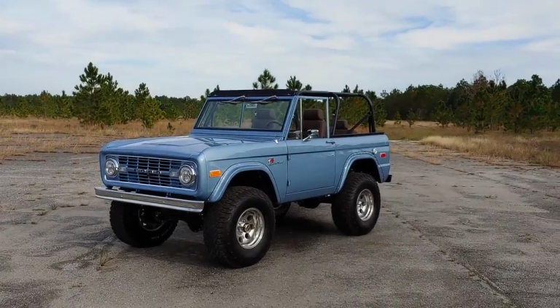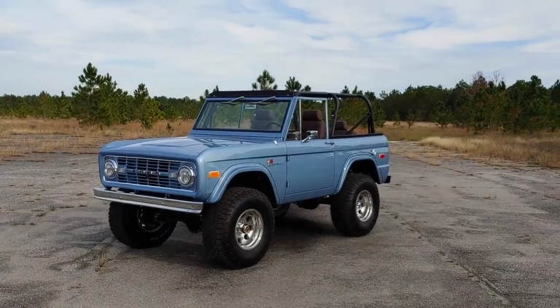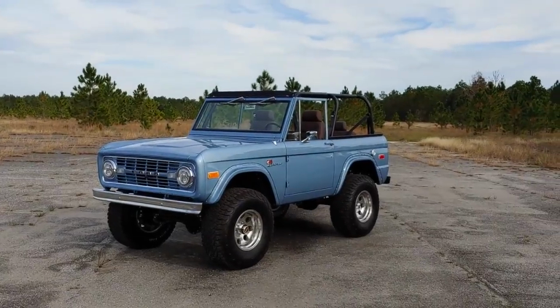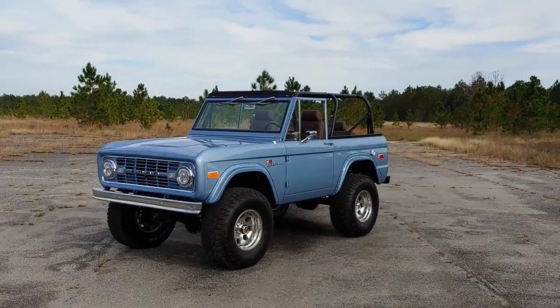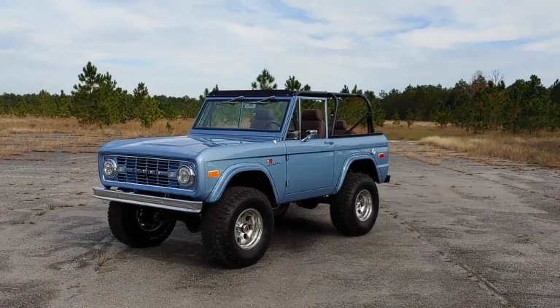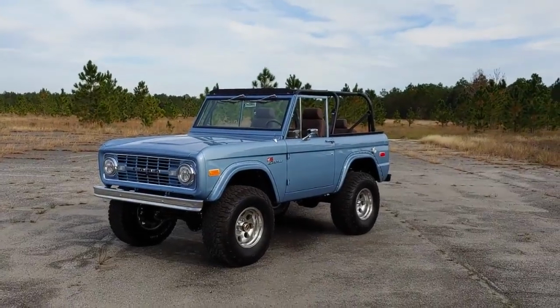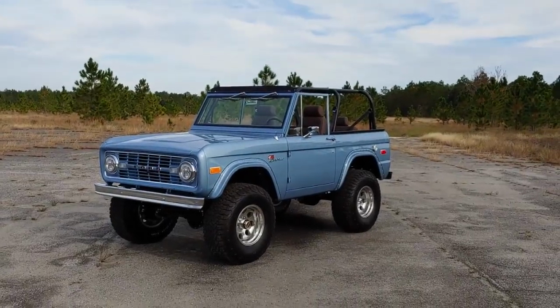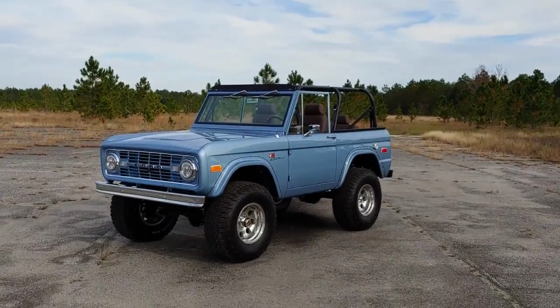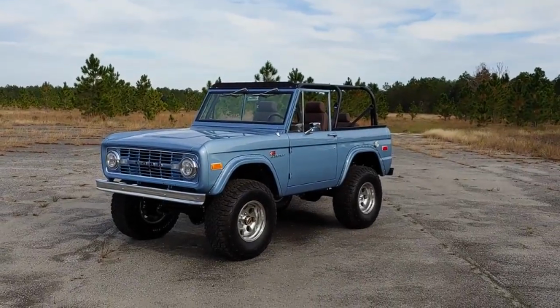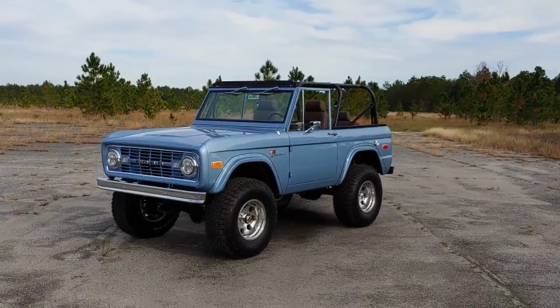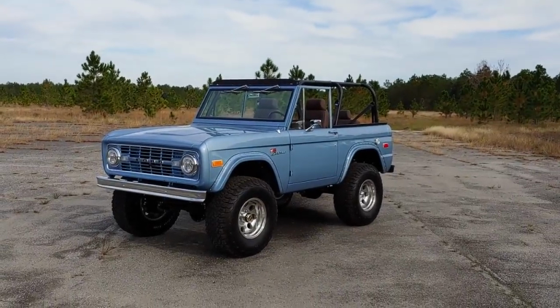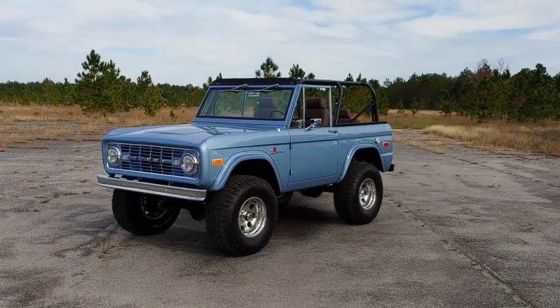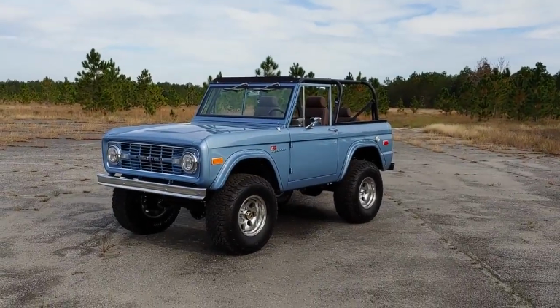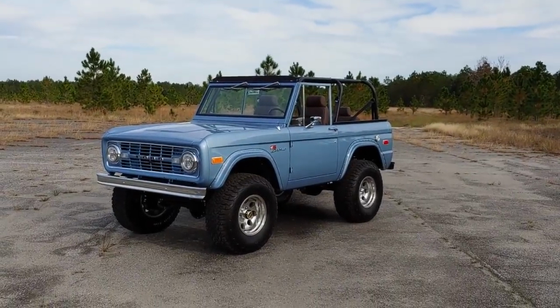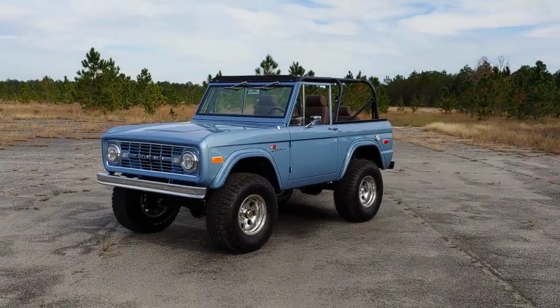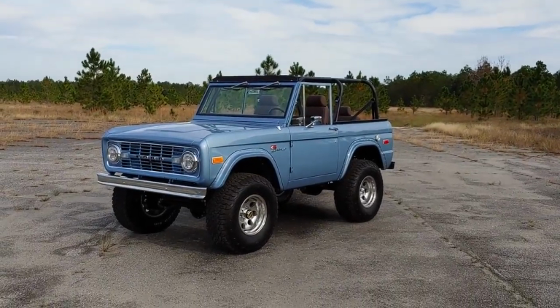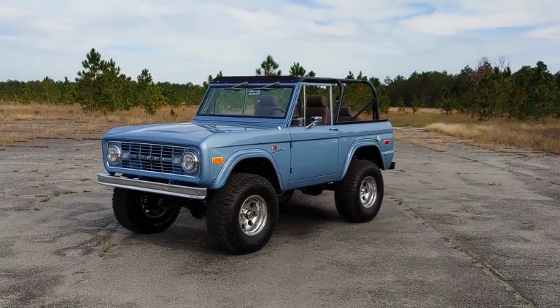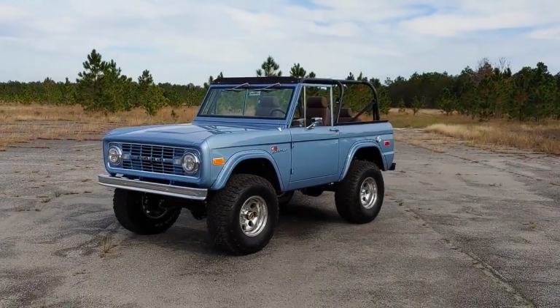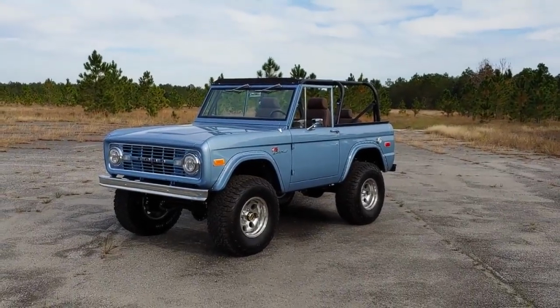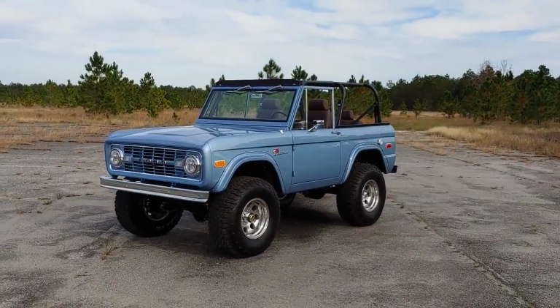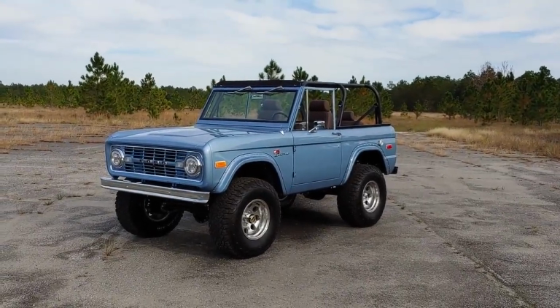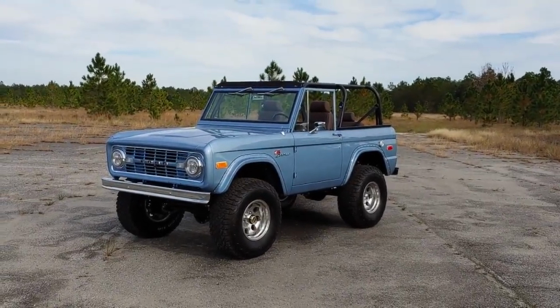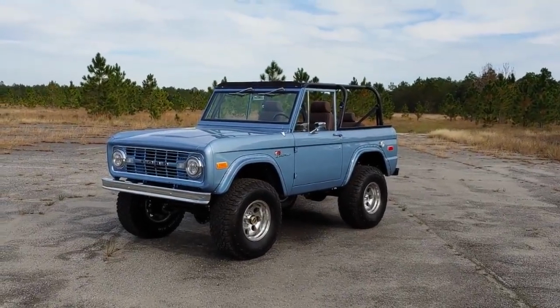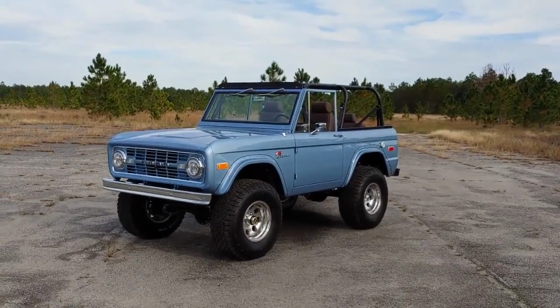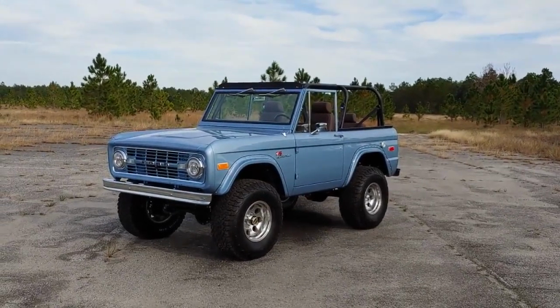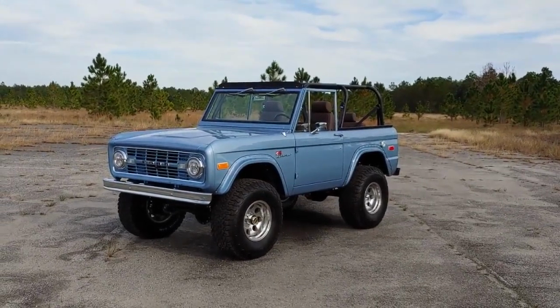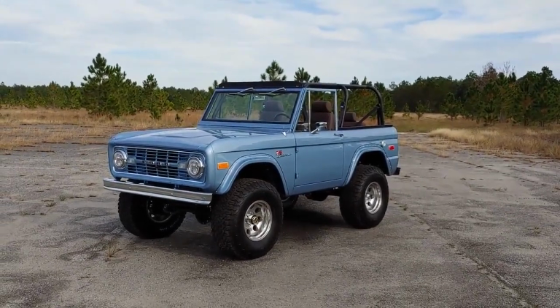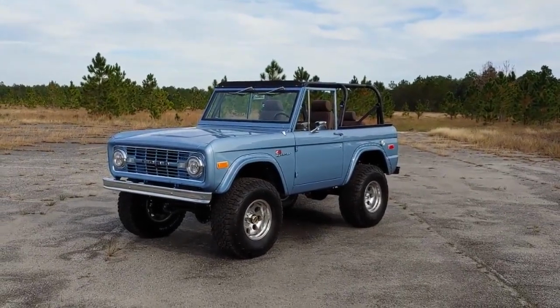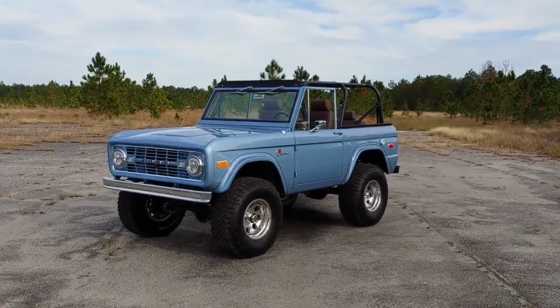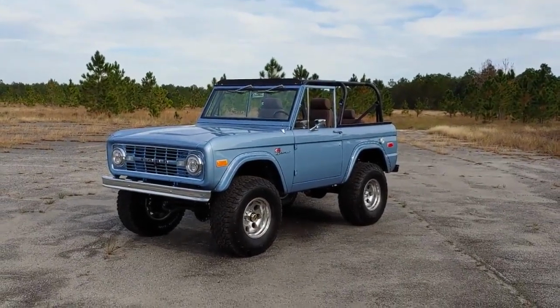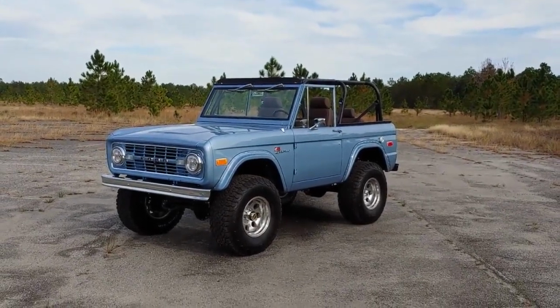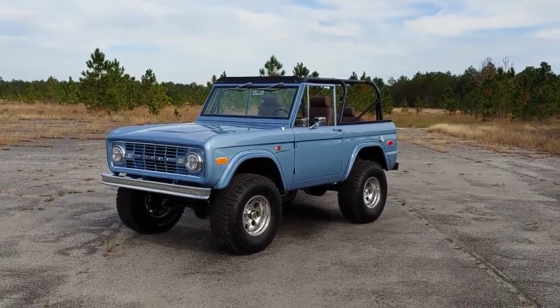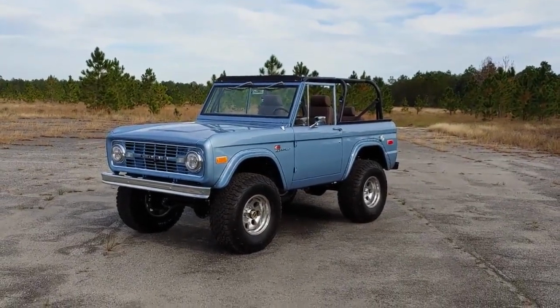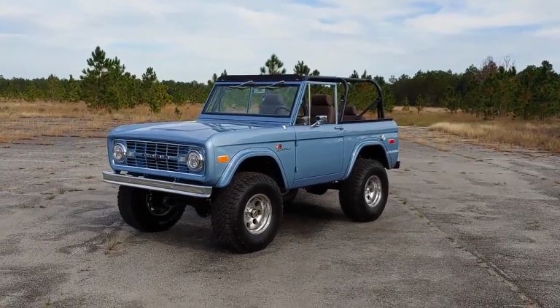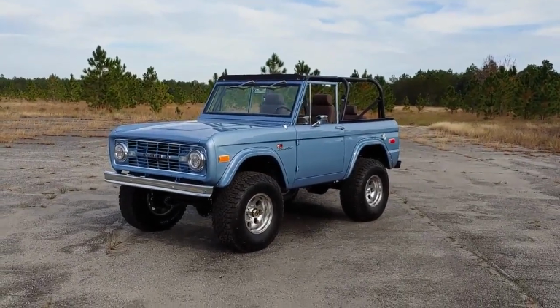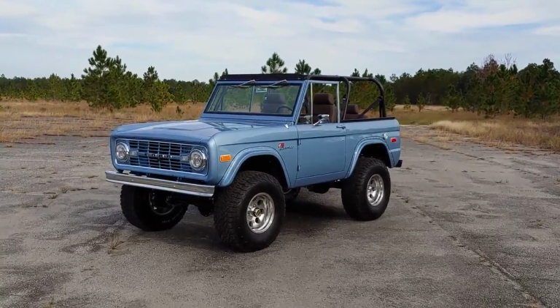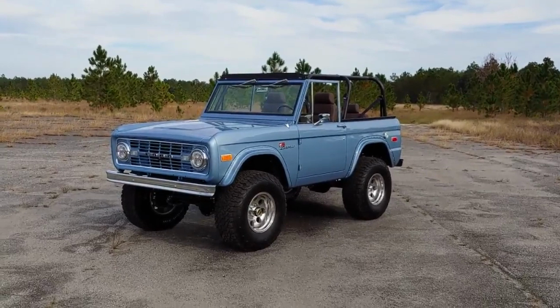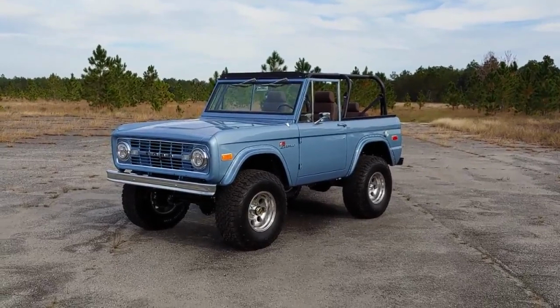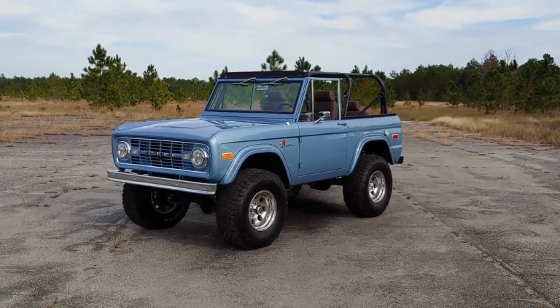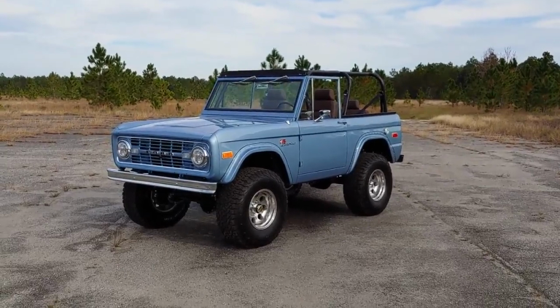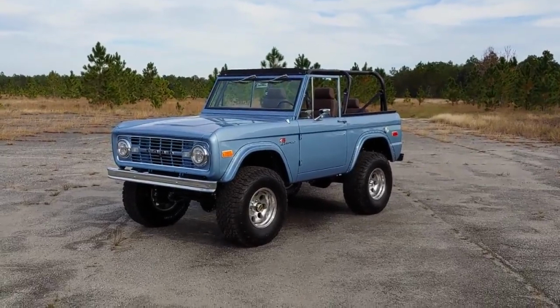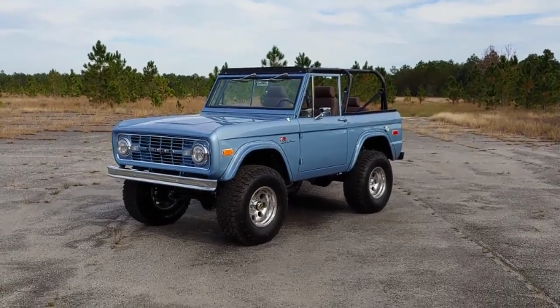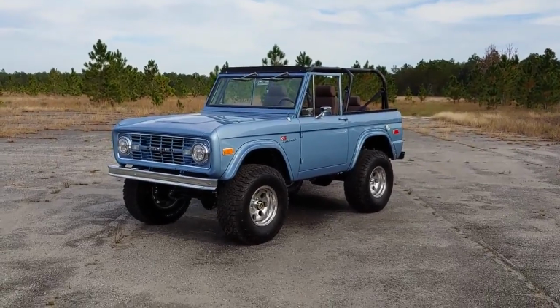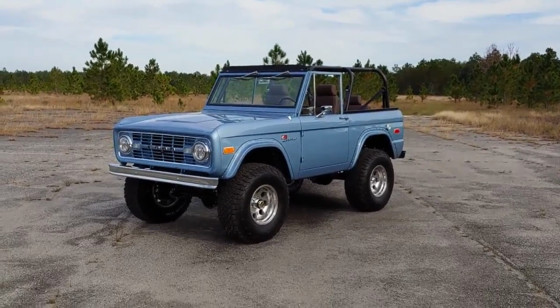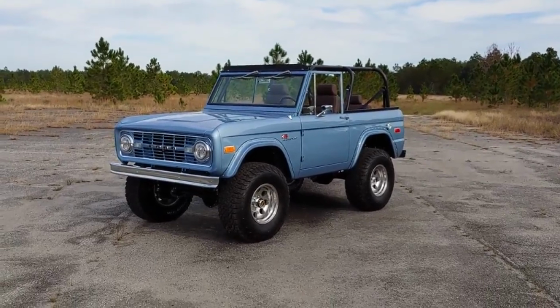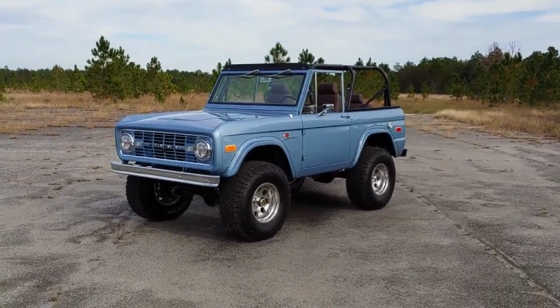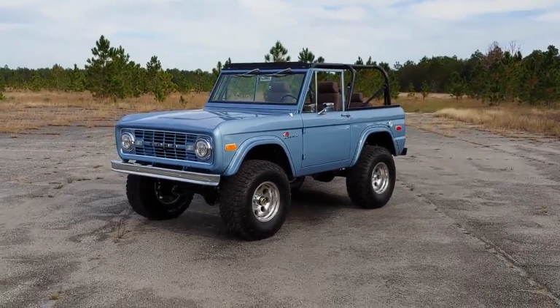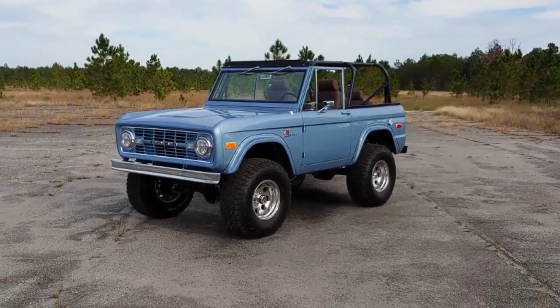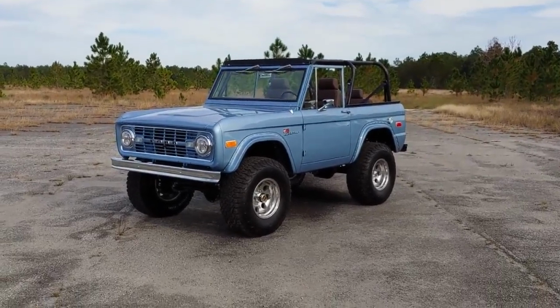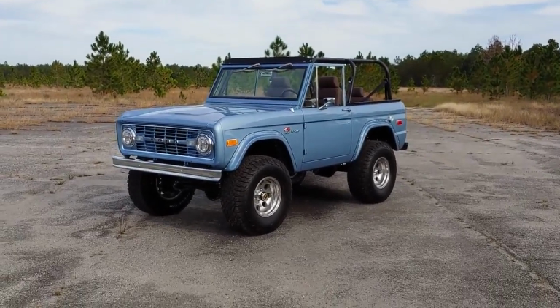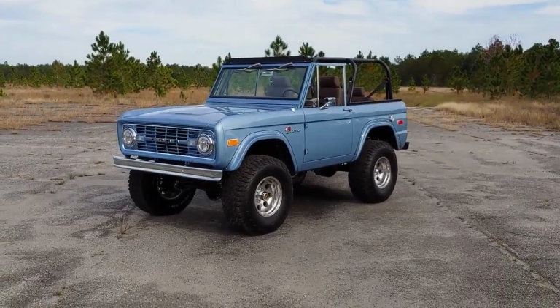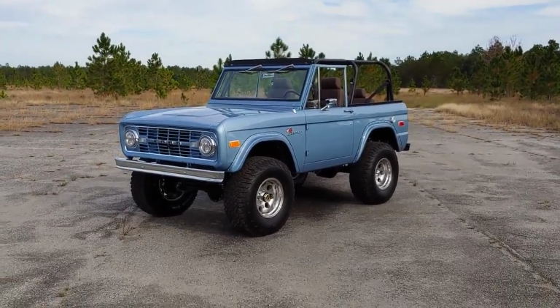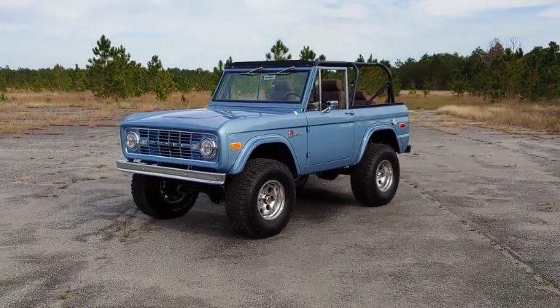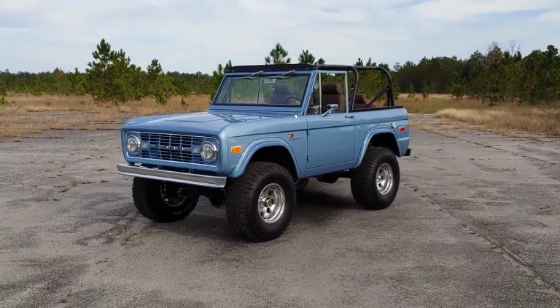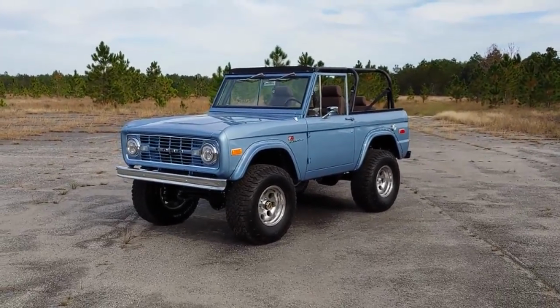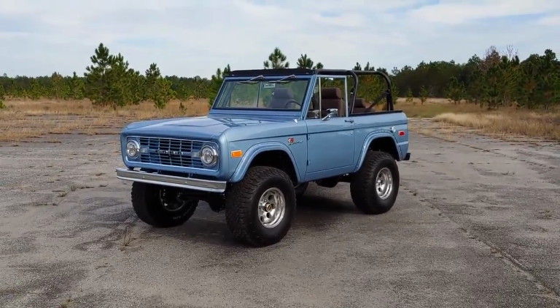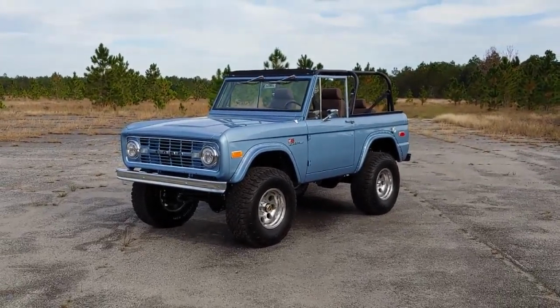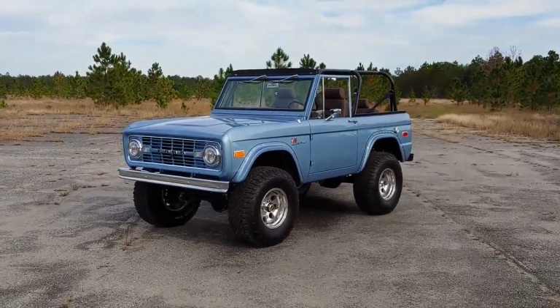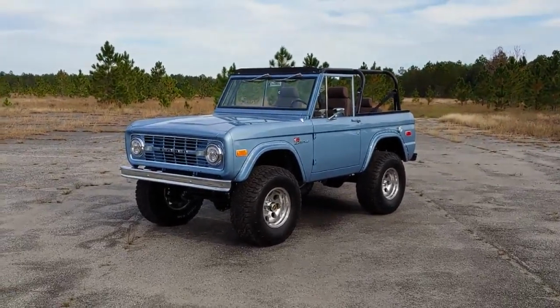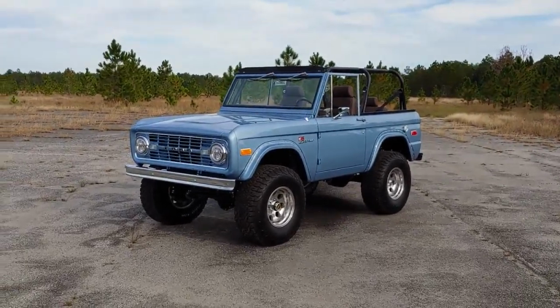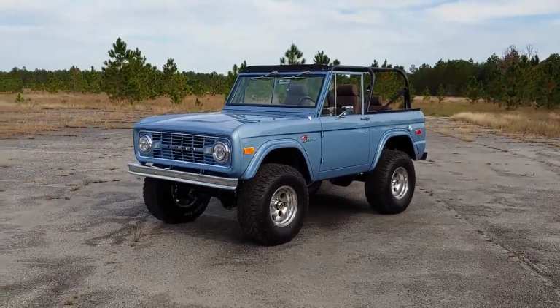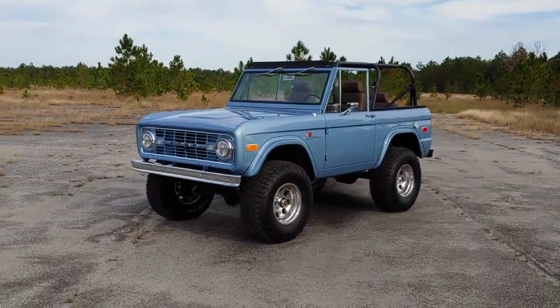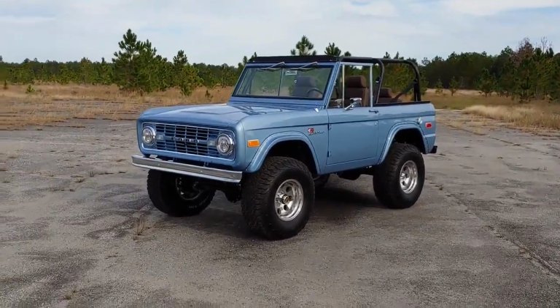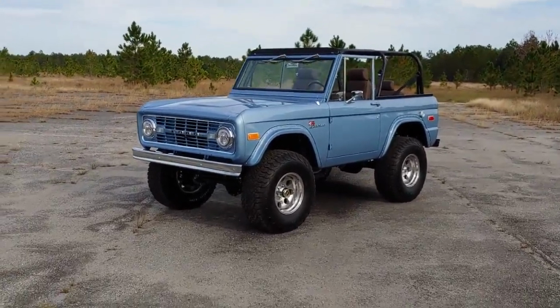Hi everybody, Rhys Counts with AutoBlog. I'm here in Pensacola, Florida with Velocity Restoration's Ford Bronco.